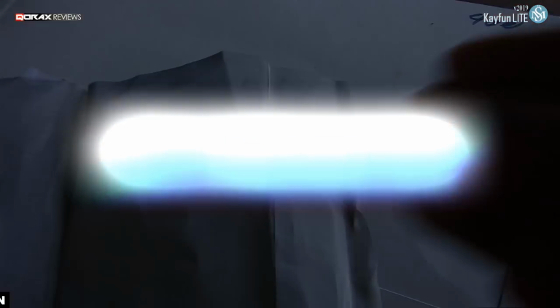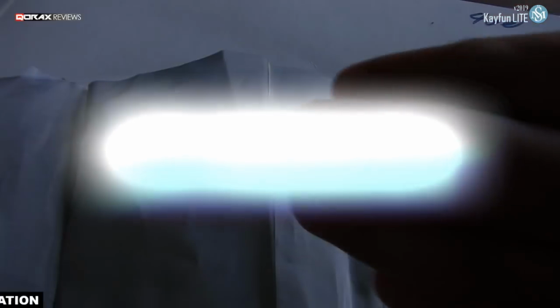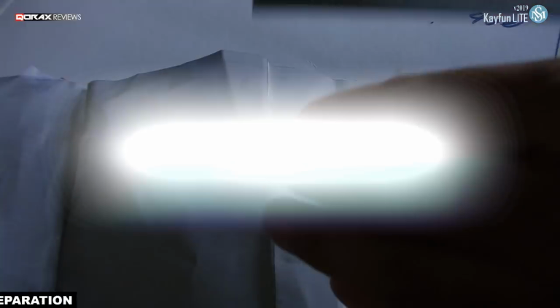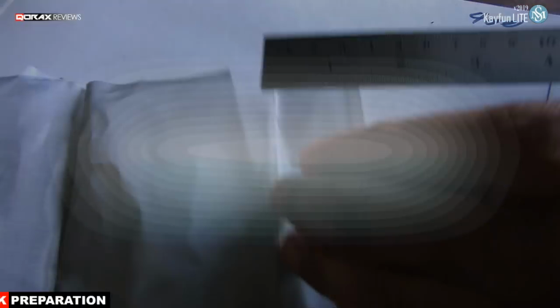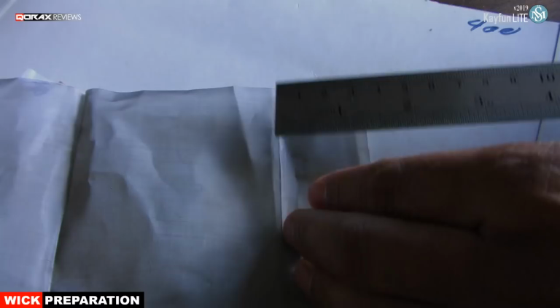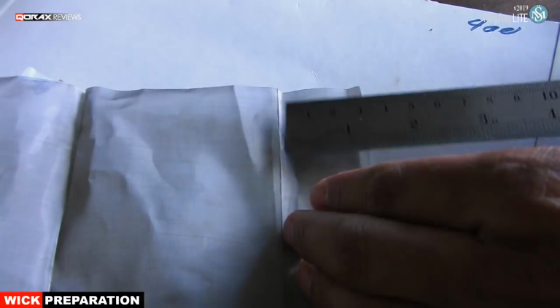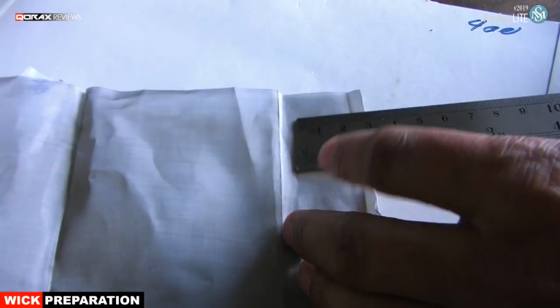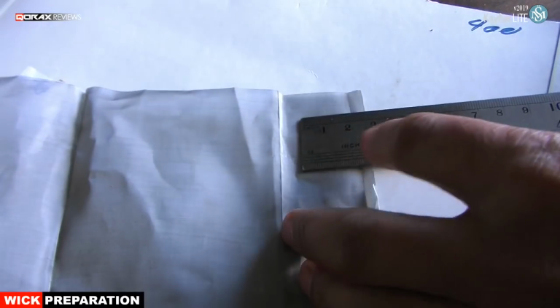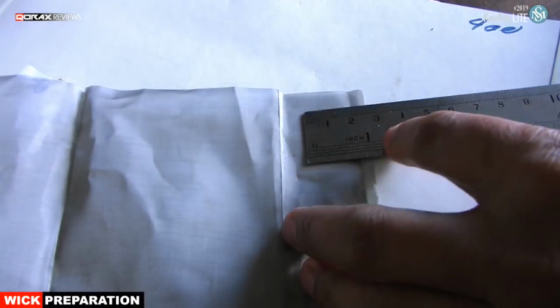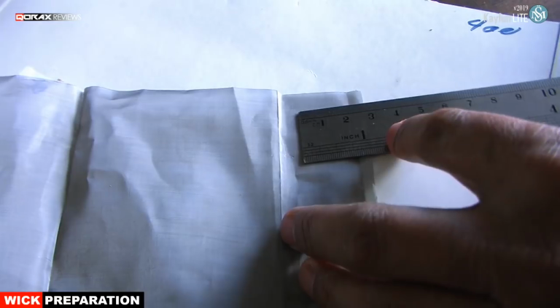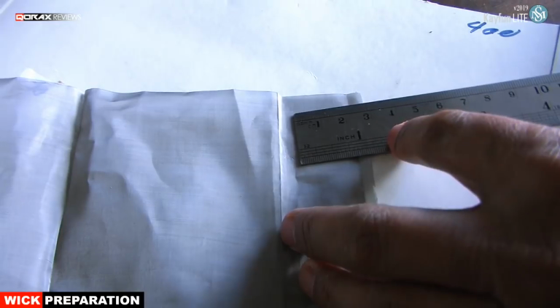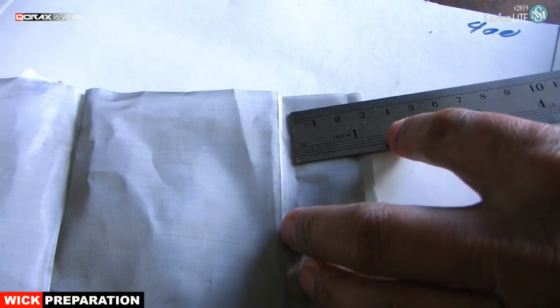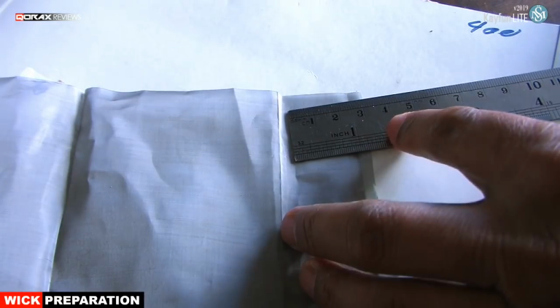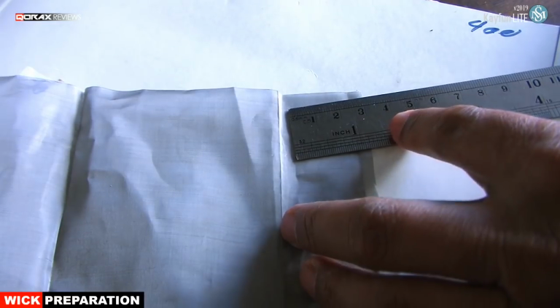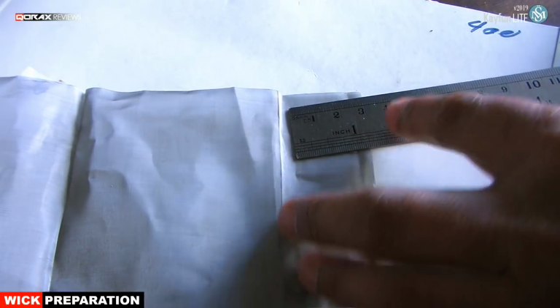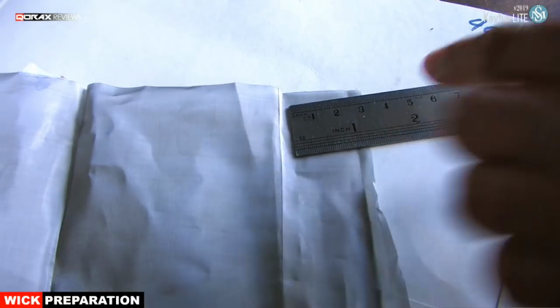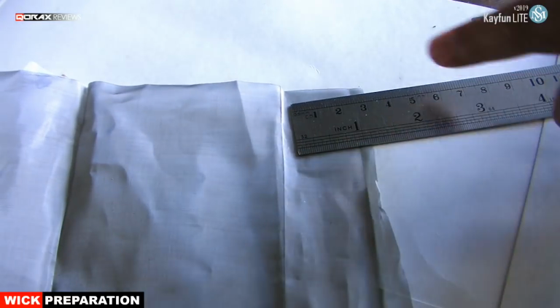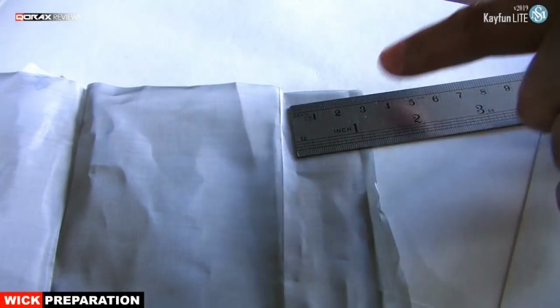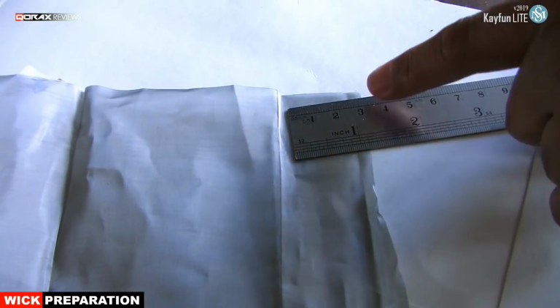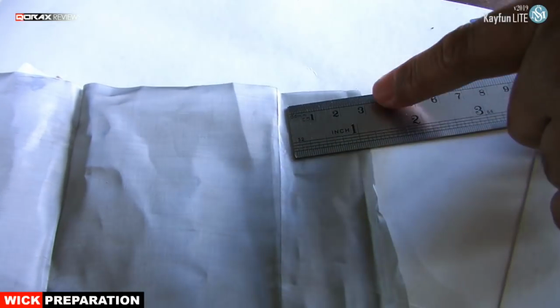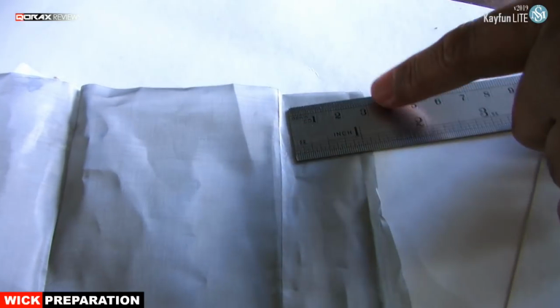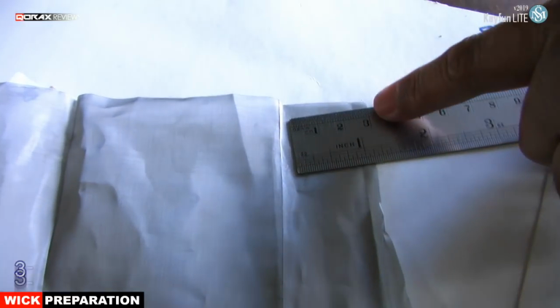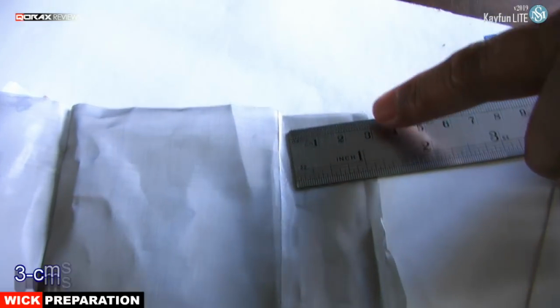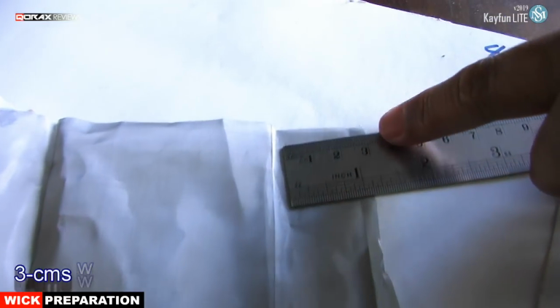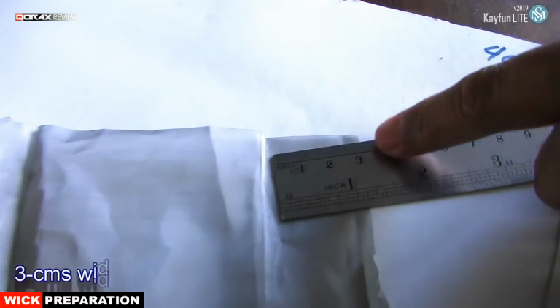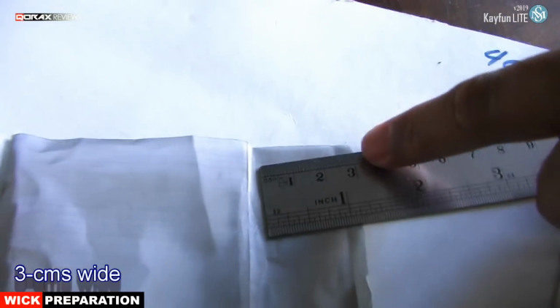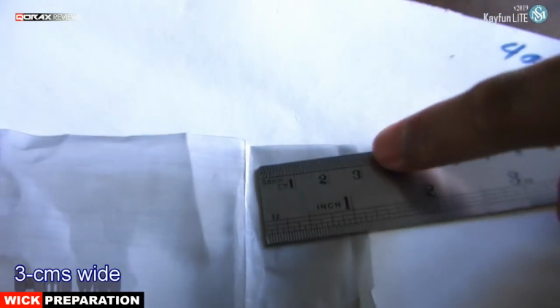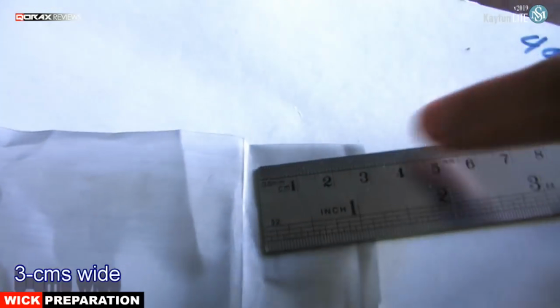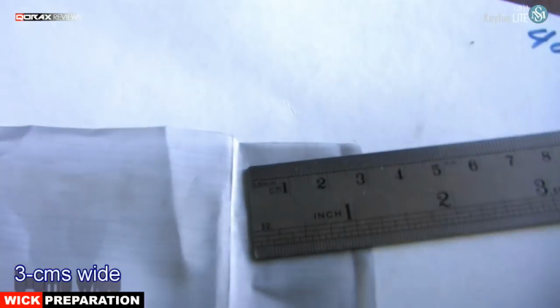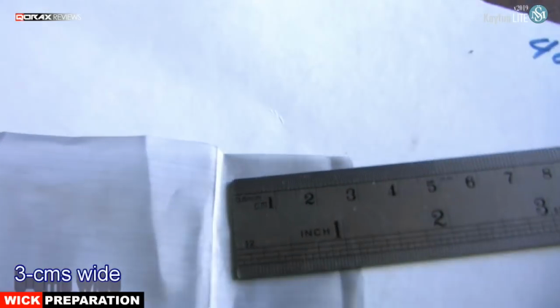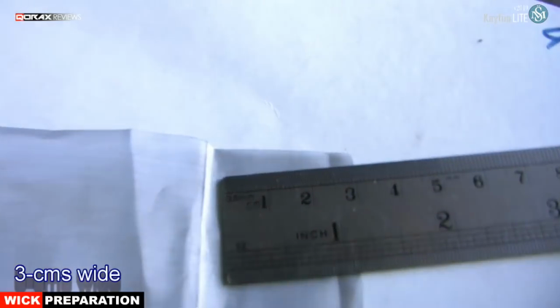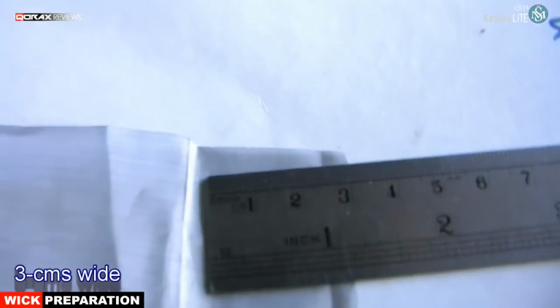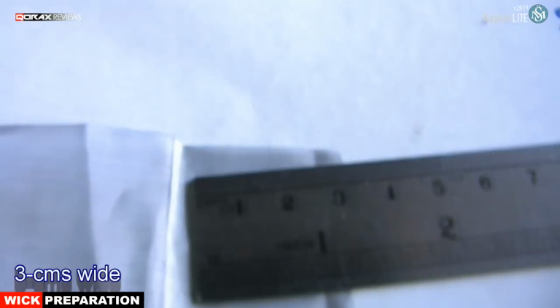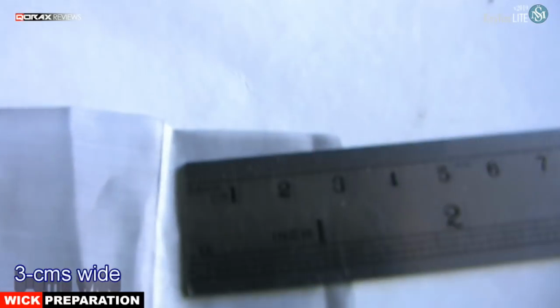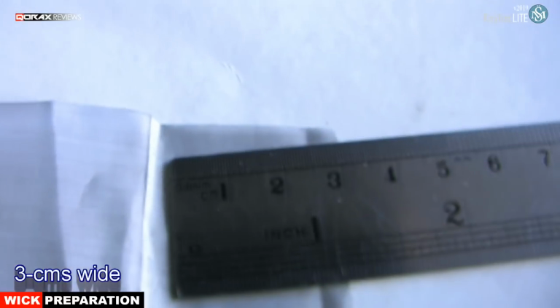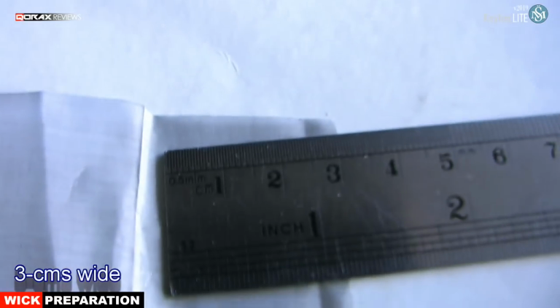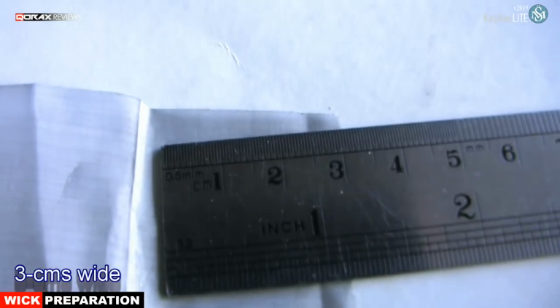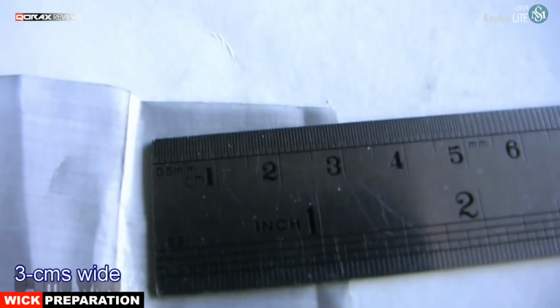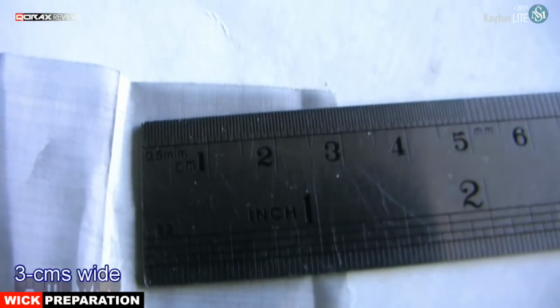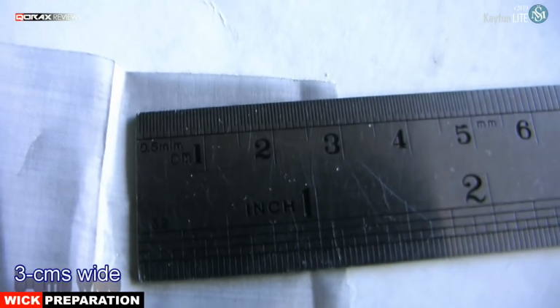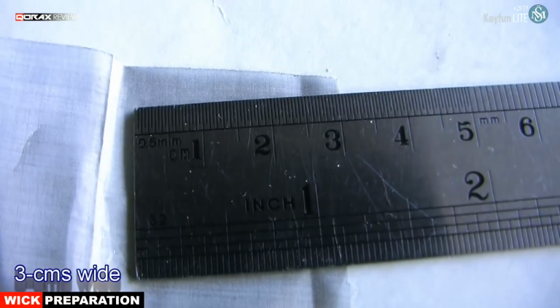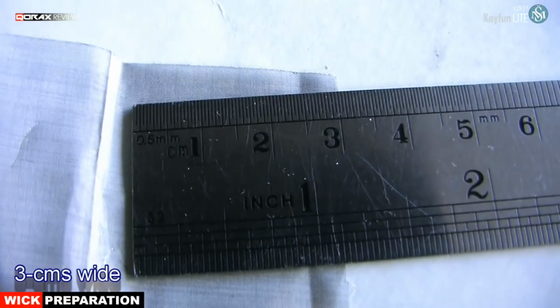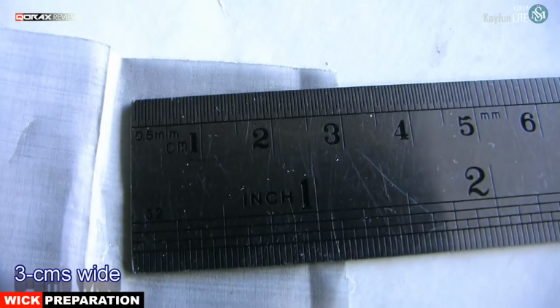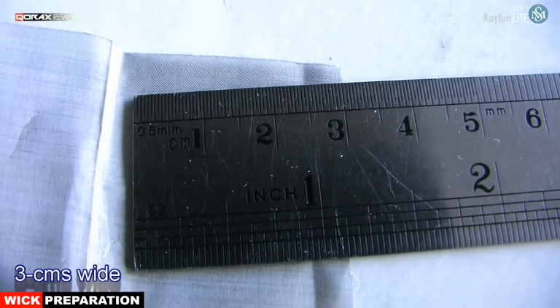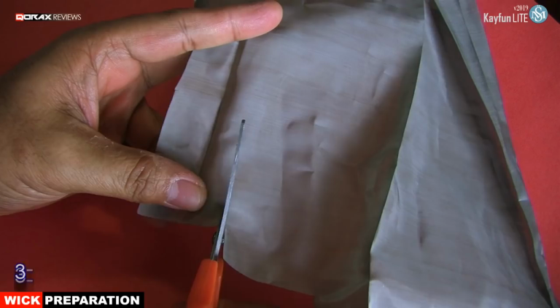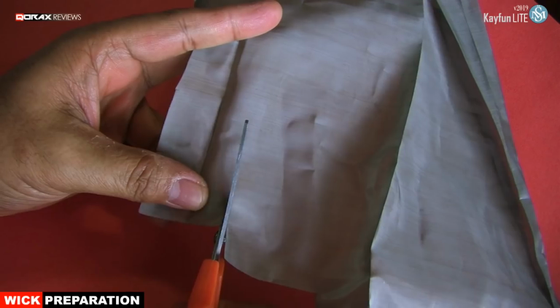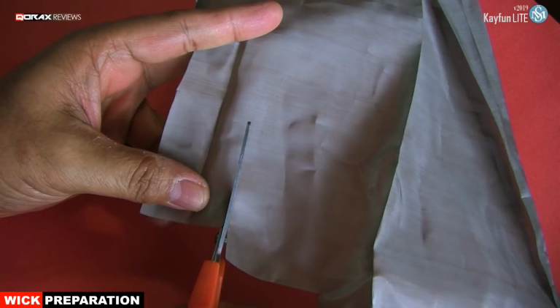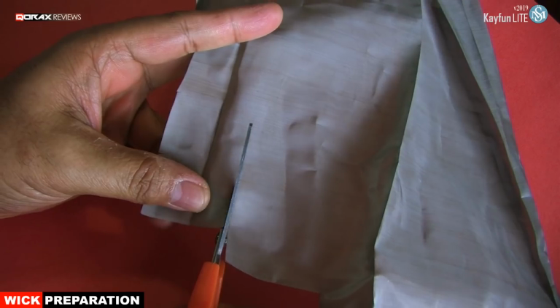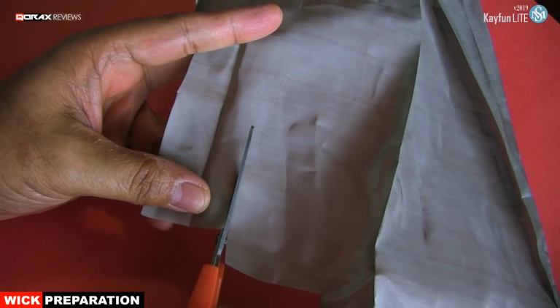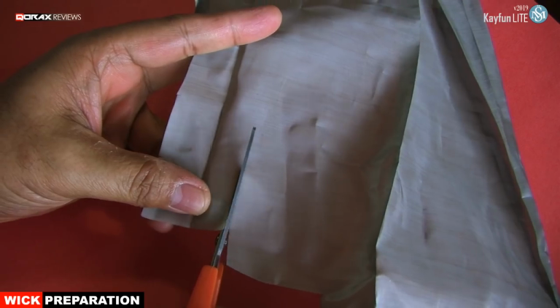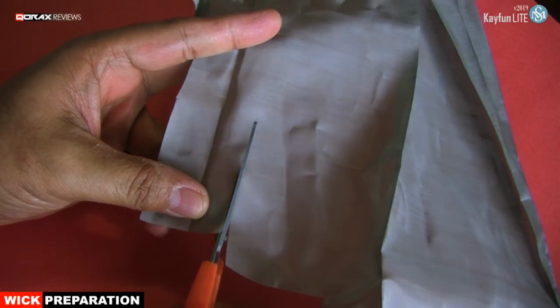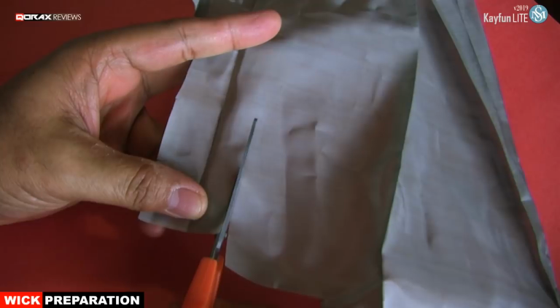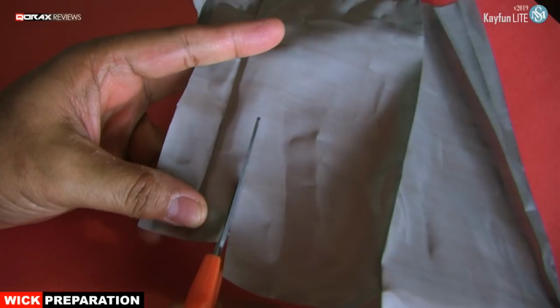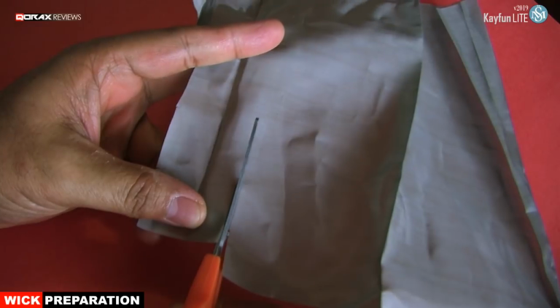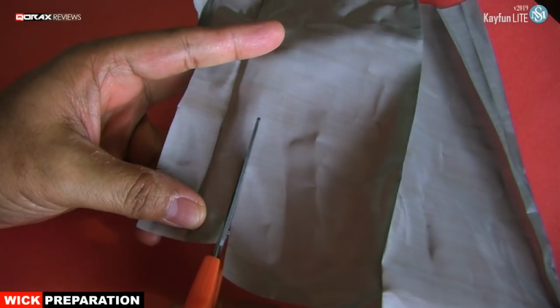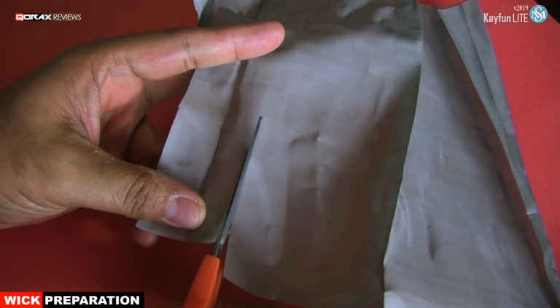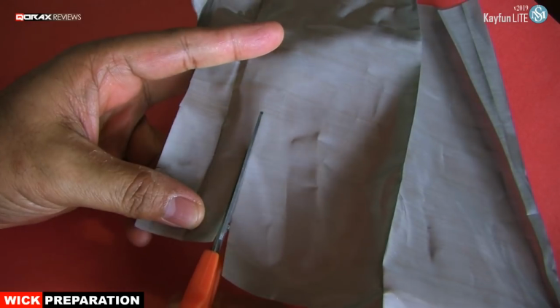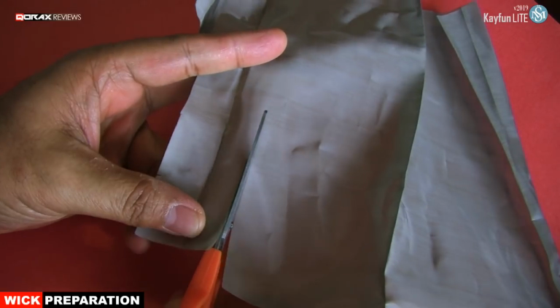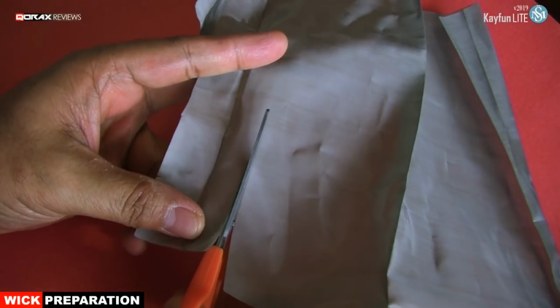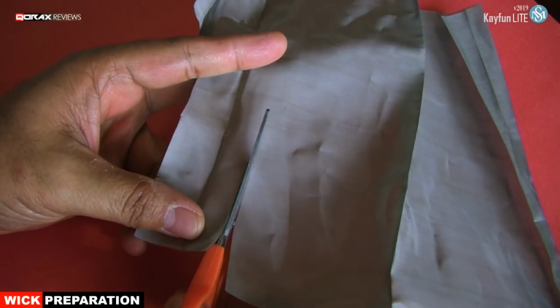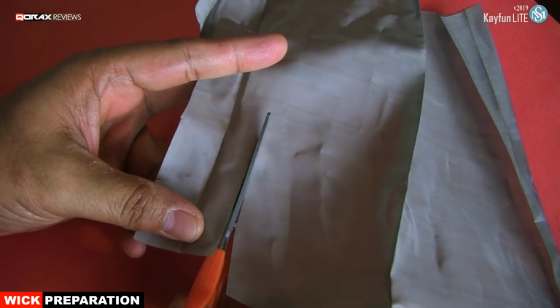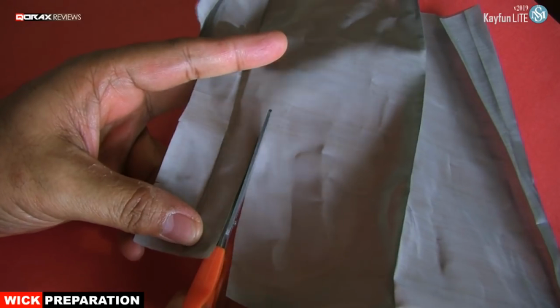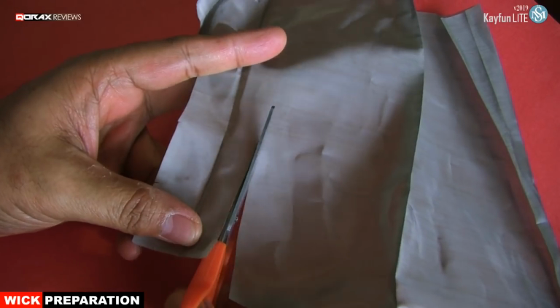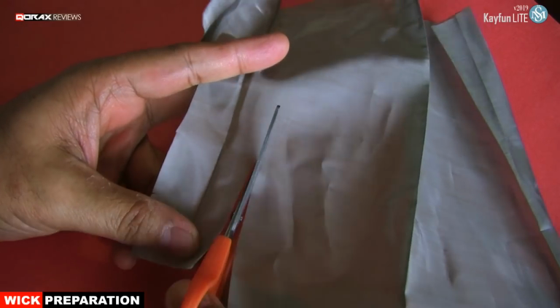For this size of coil, you will need roughly a 3 cm wide piece of mesh. The length of the piece is immaterial.